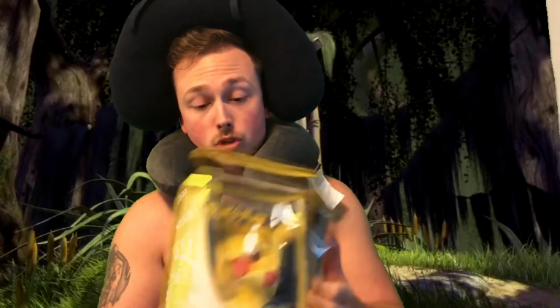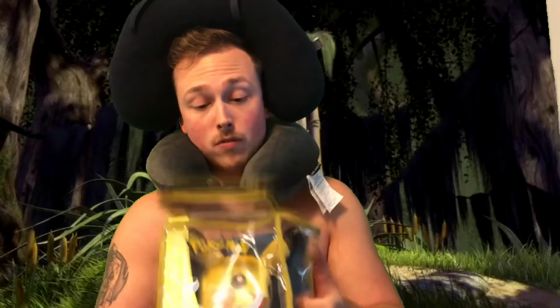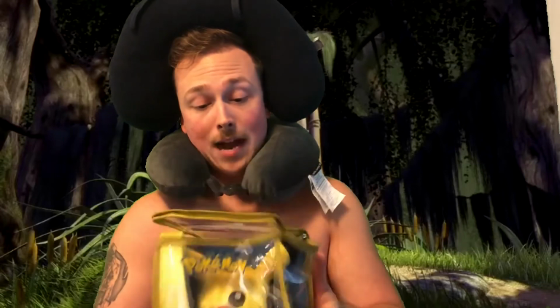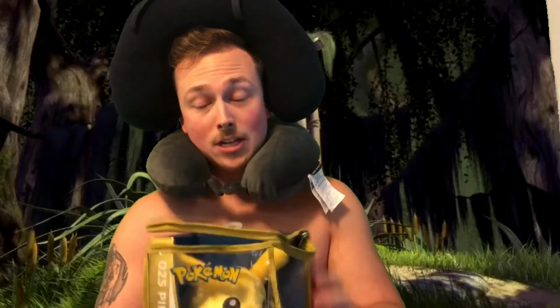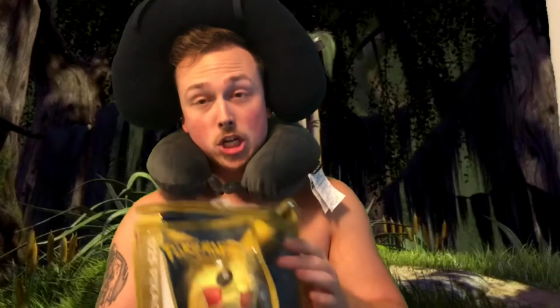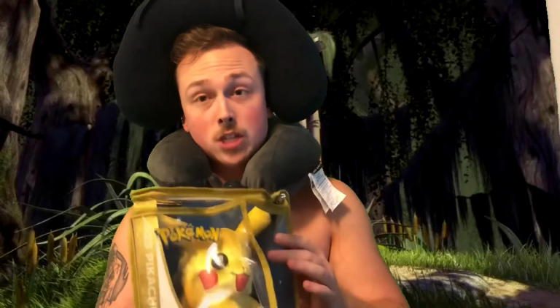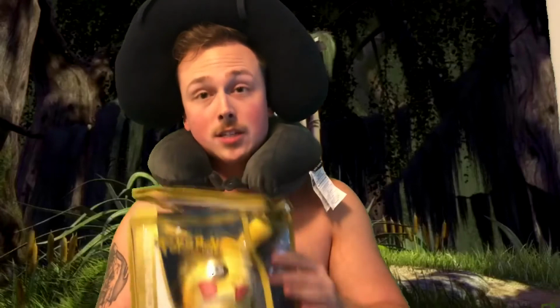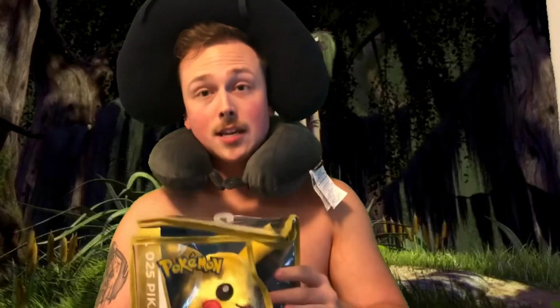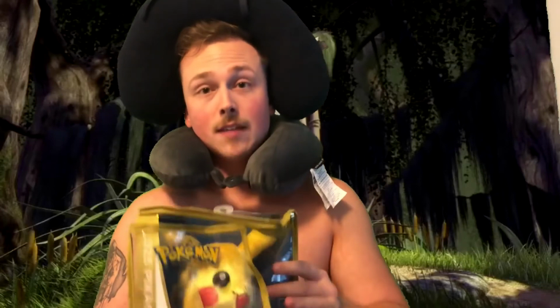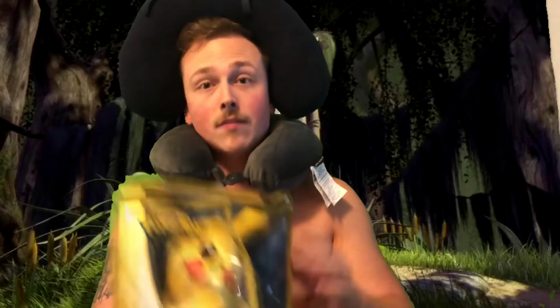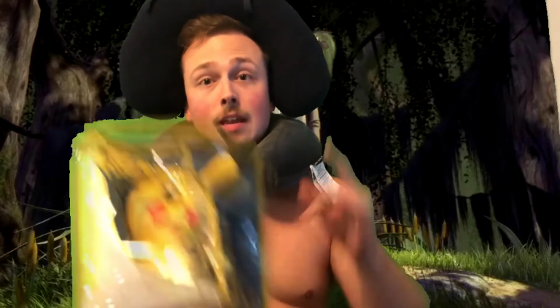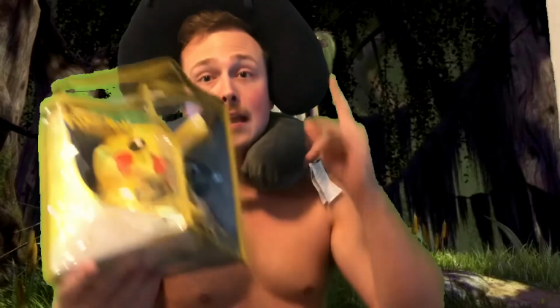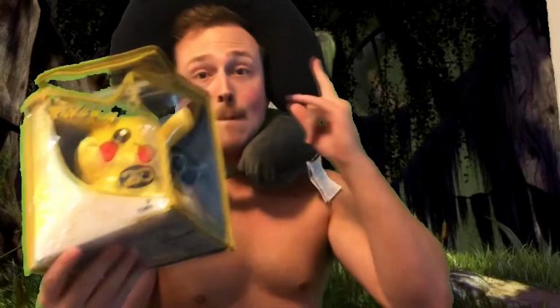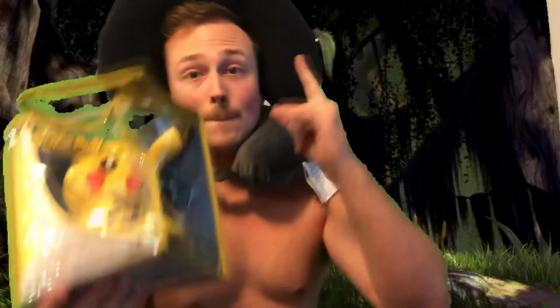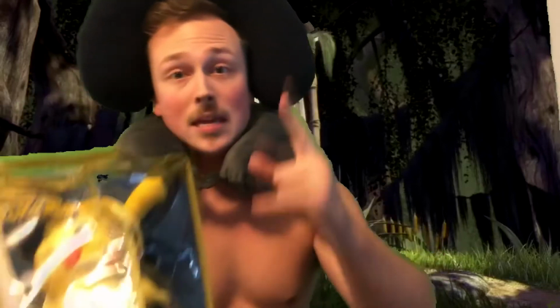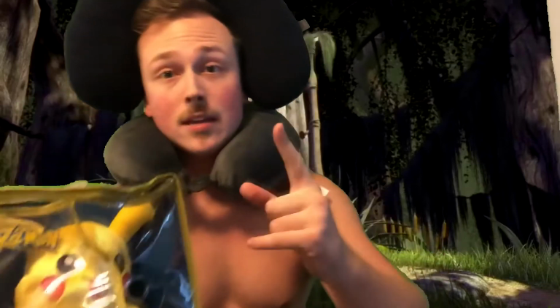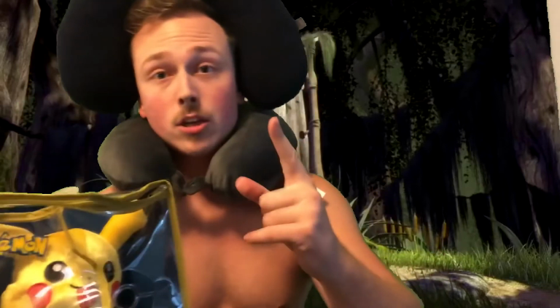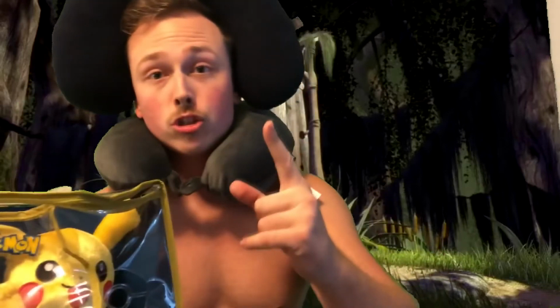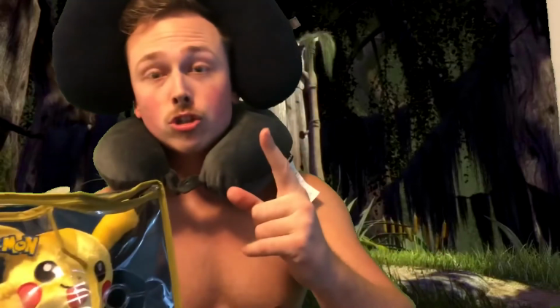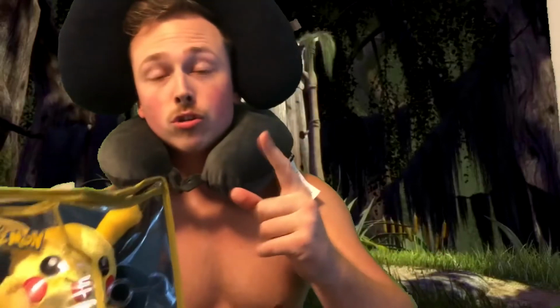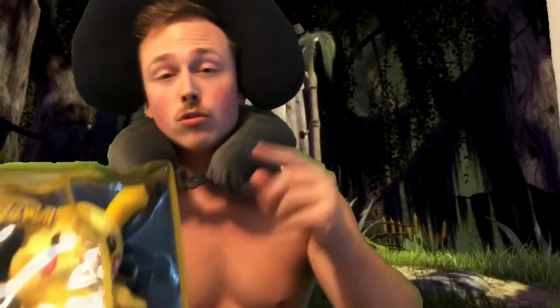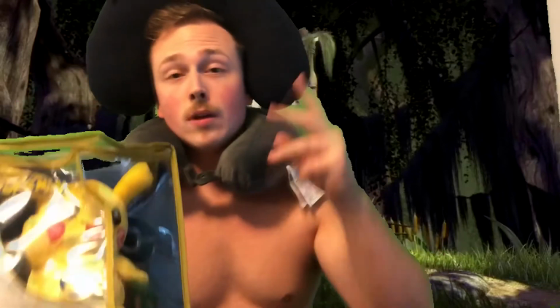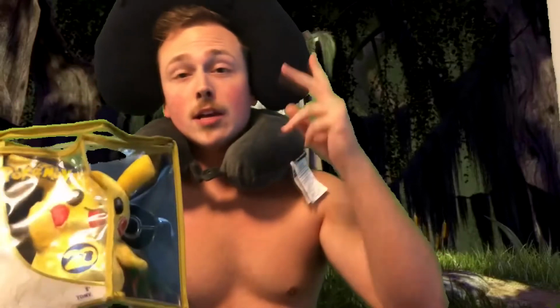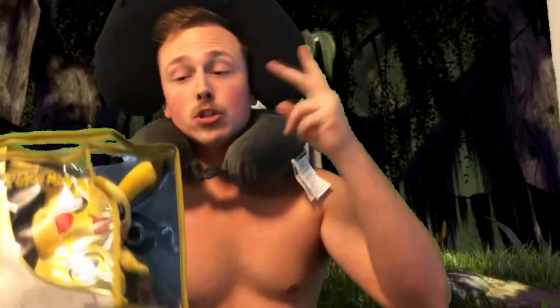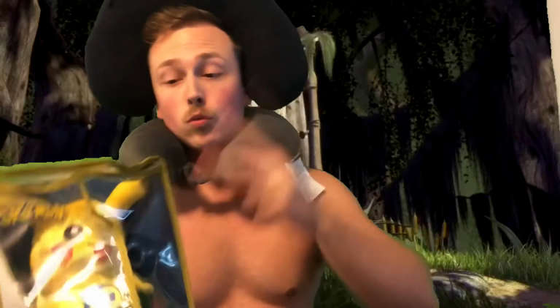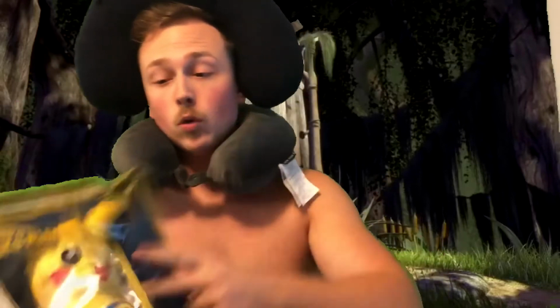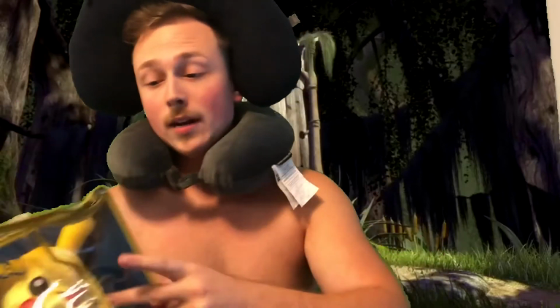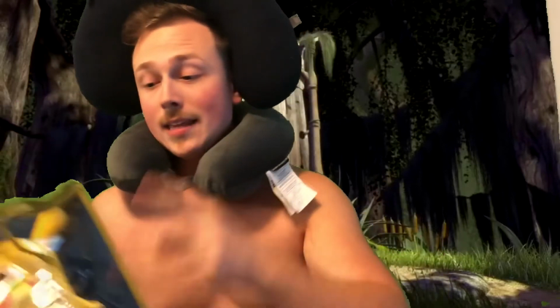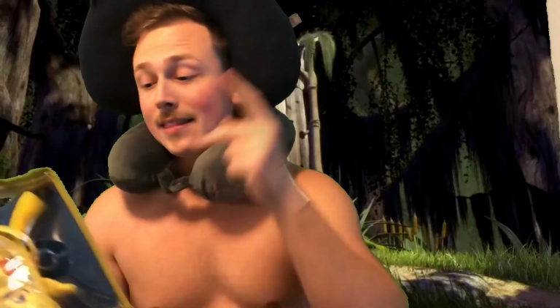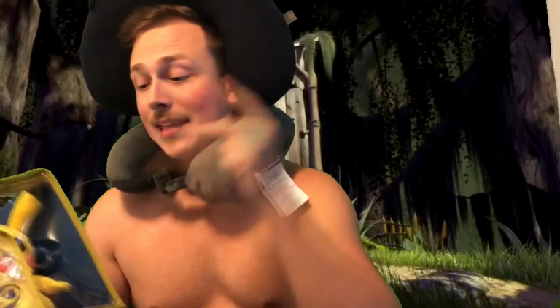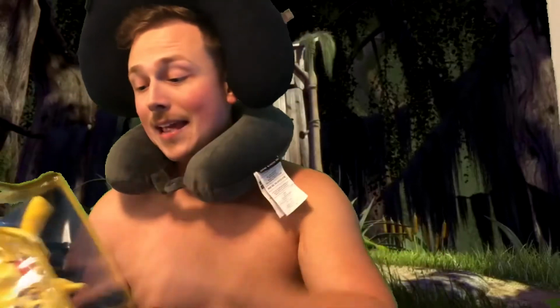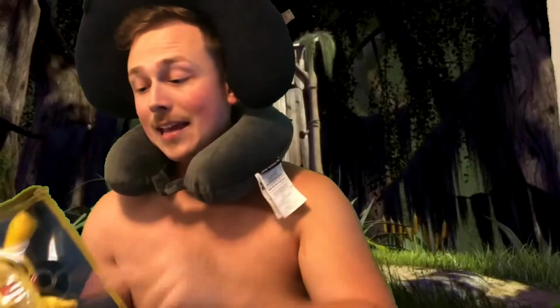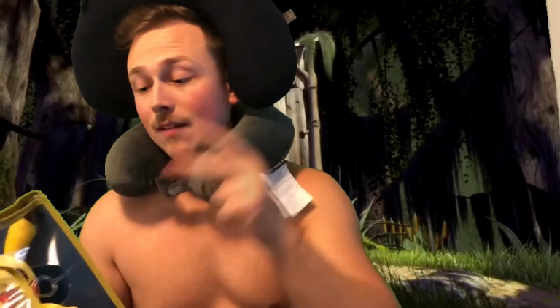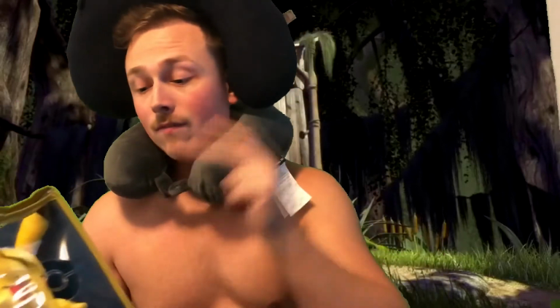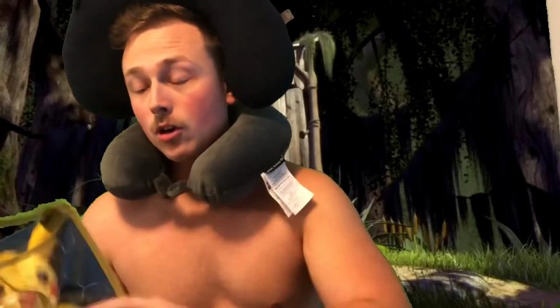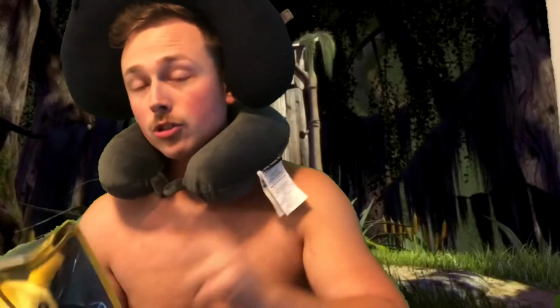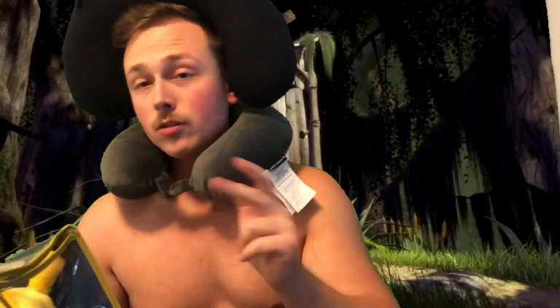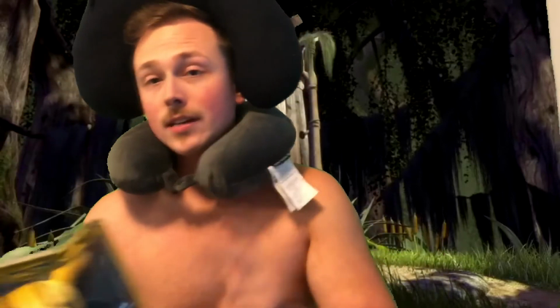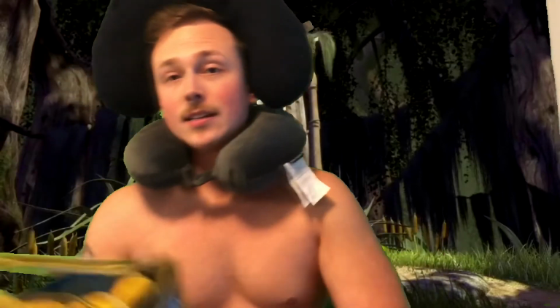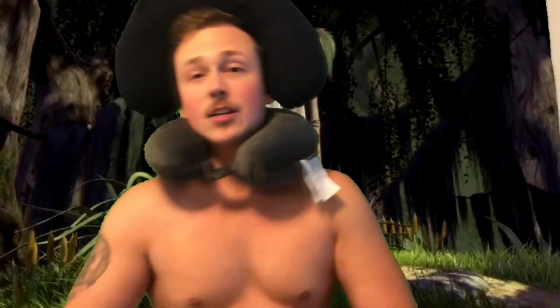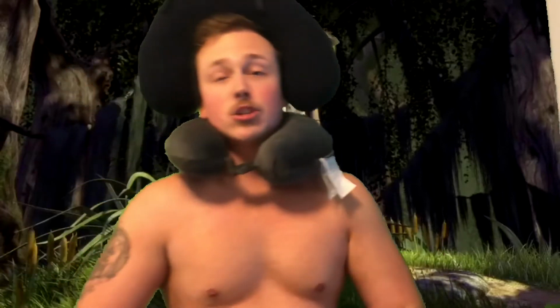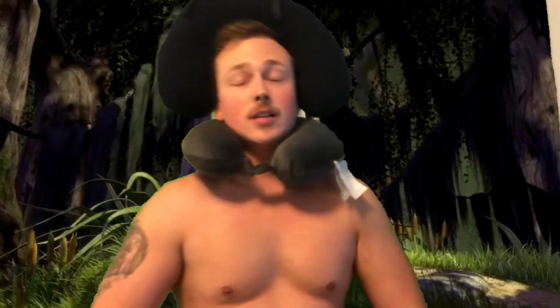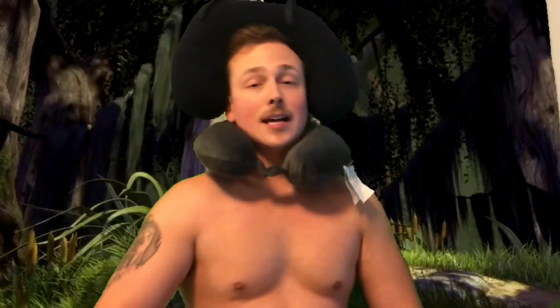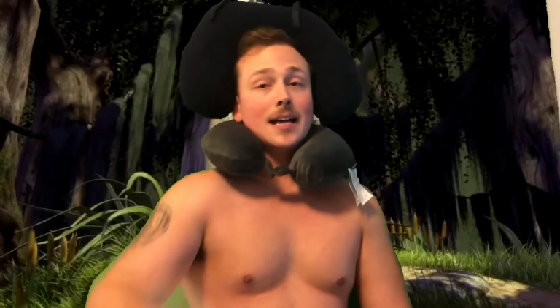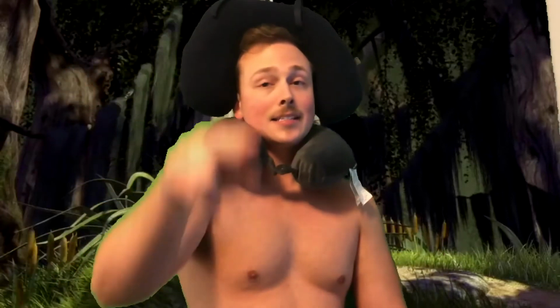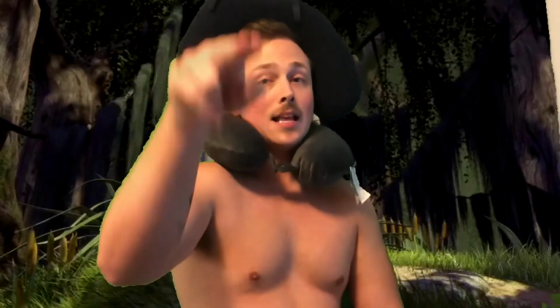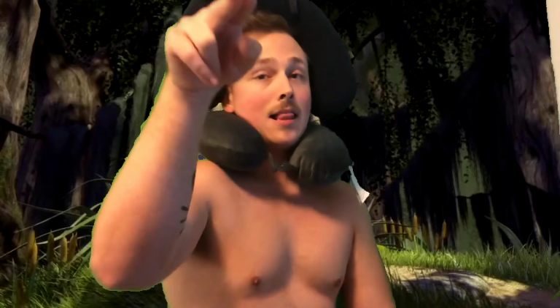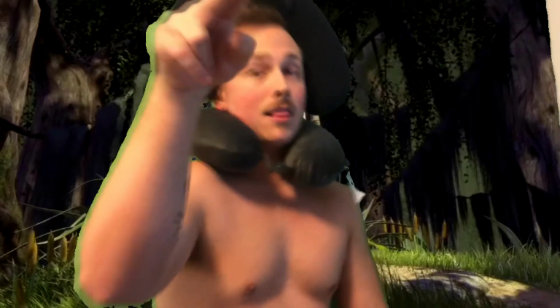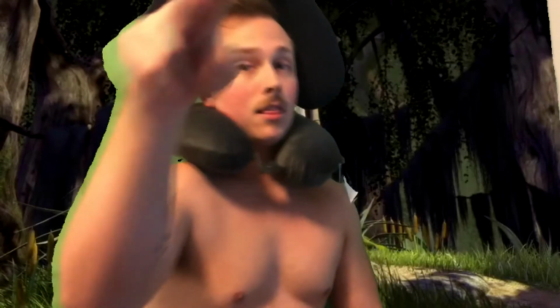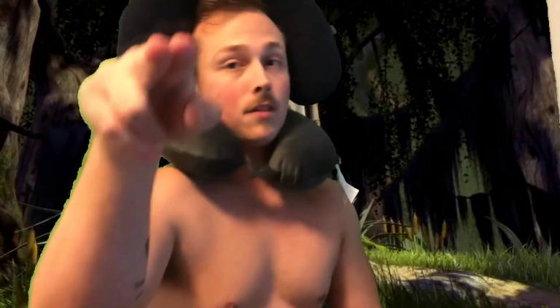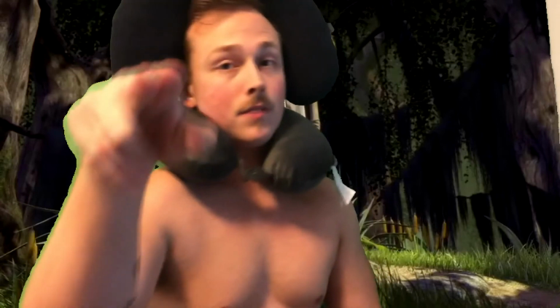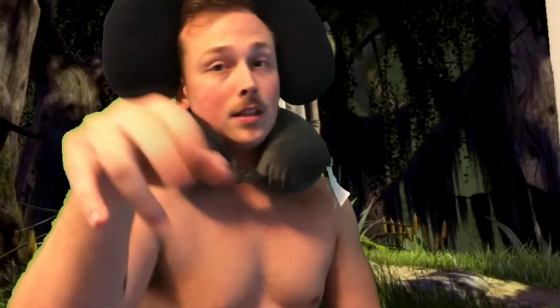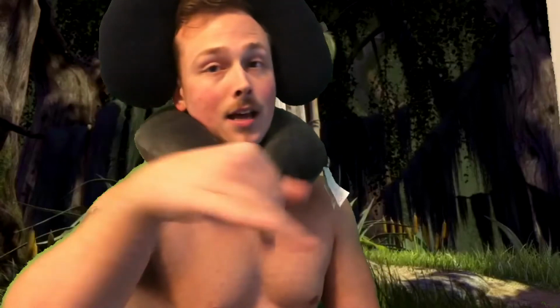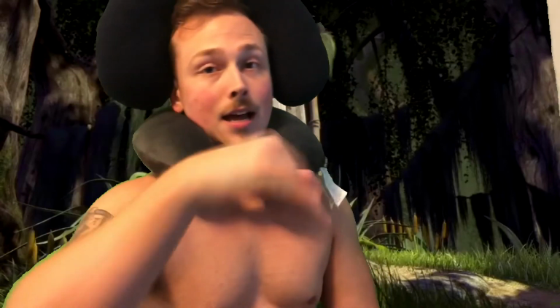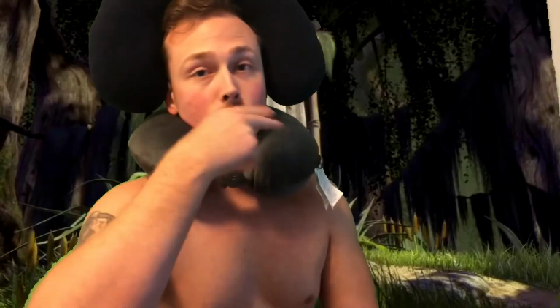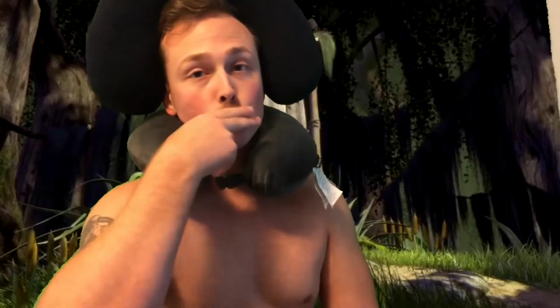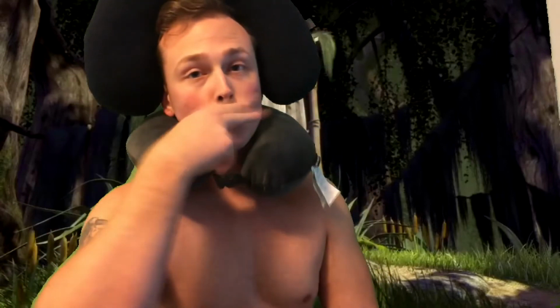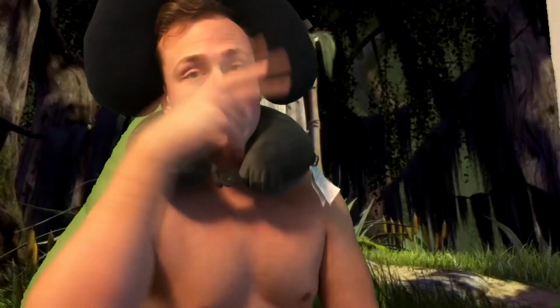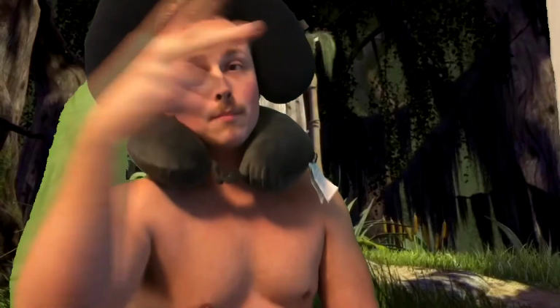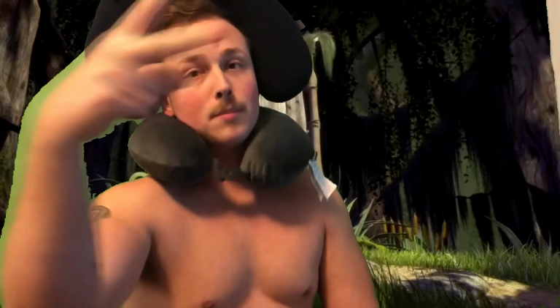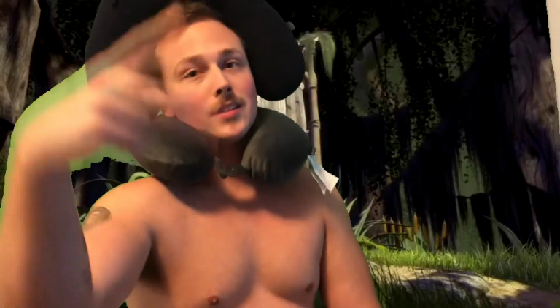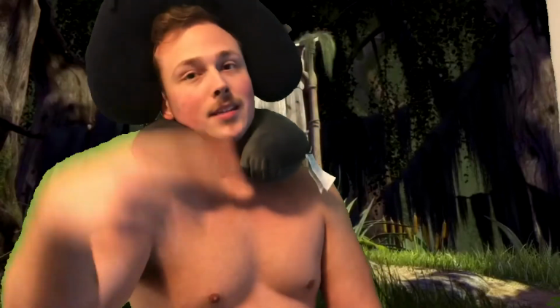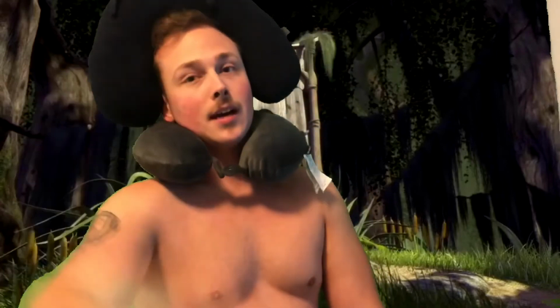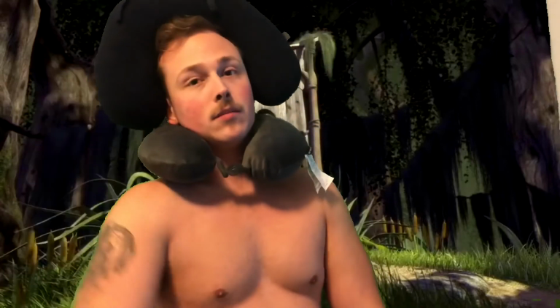I highly recommend guys, if you haven't already, go get this new scratch and sniff Pikachu 20th anniversary edition guys. Love you lots. Peace out.